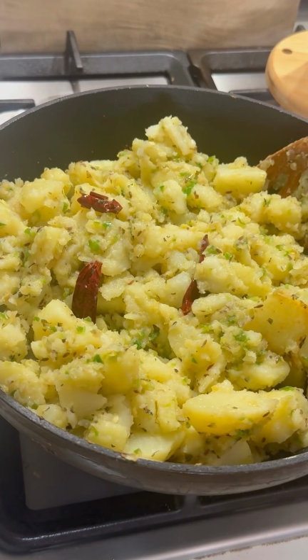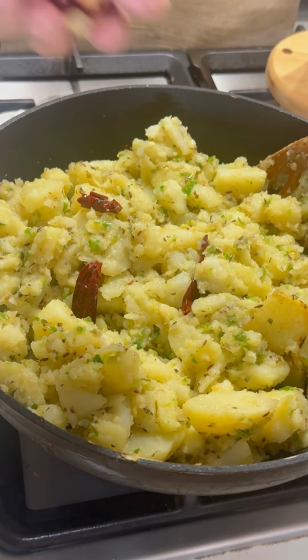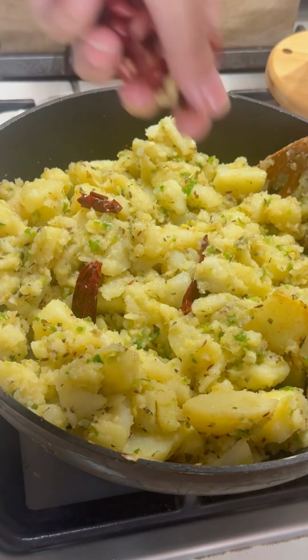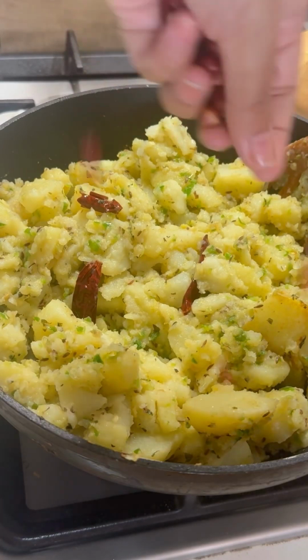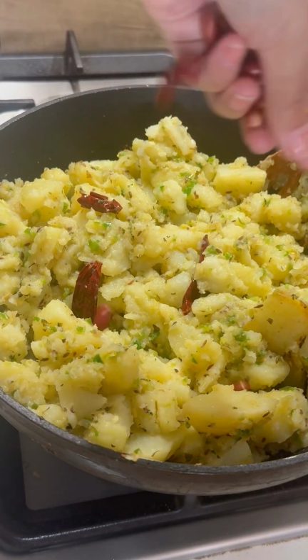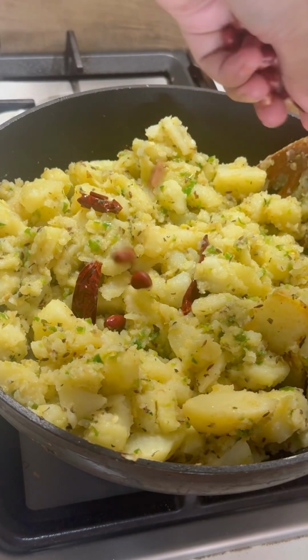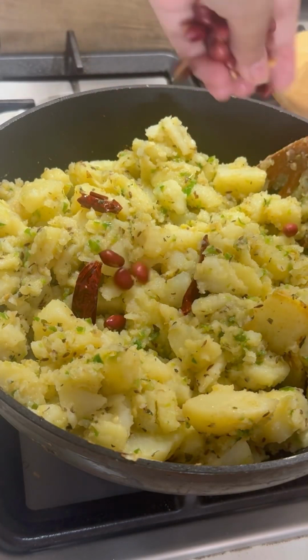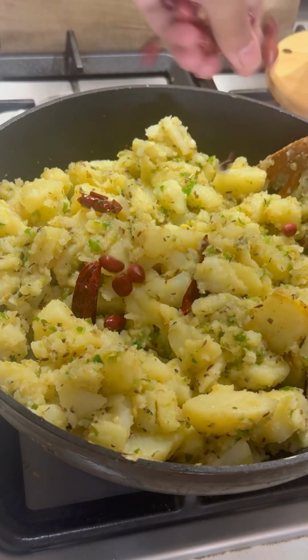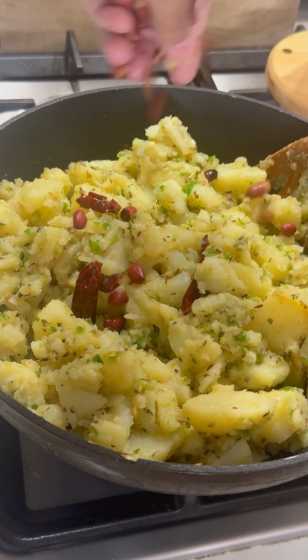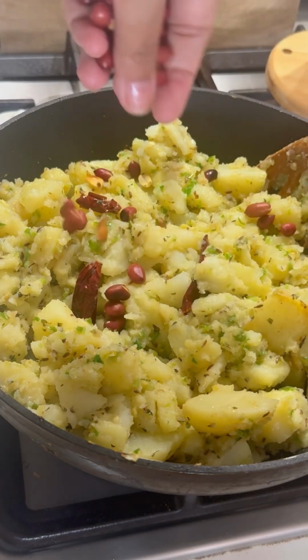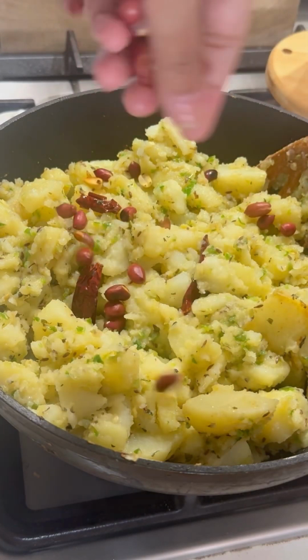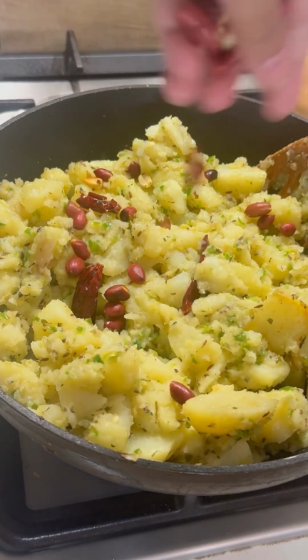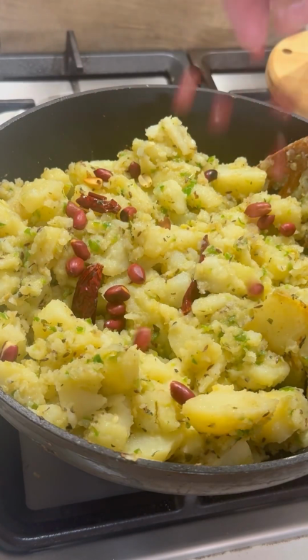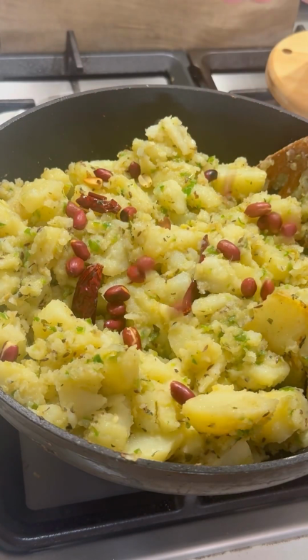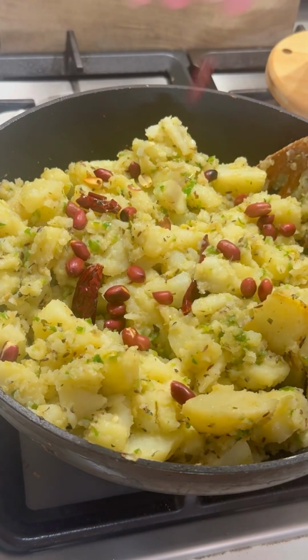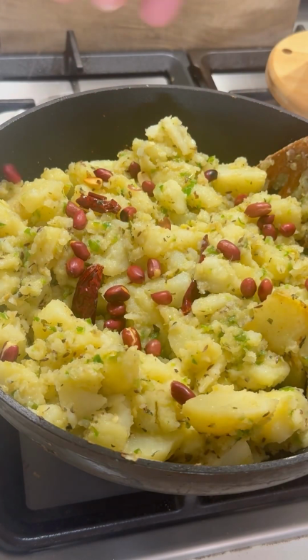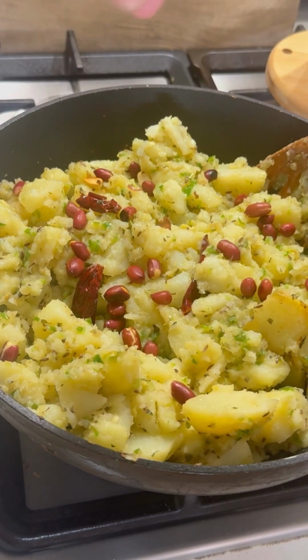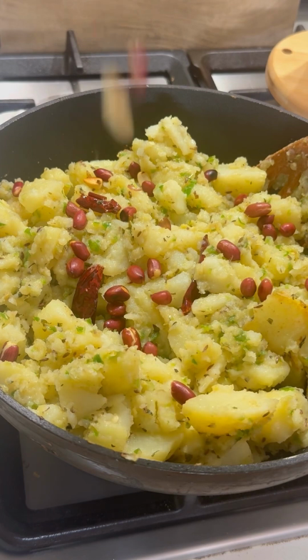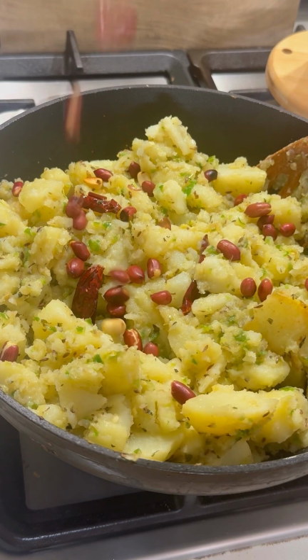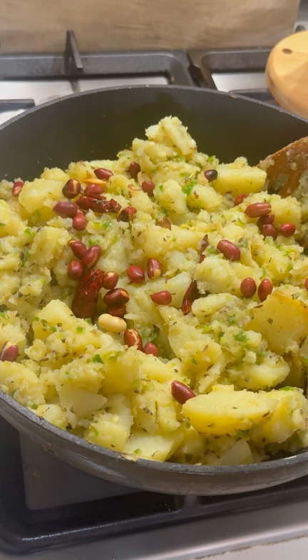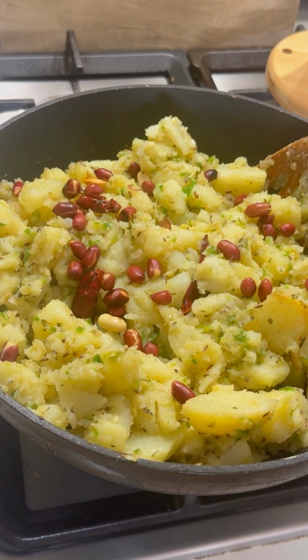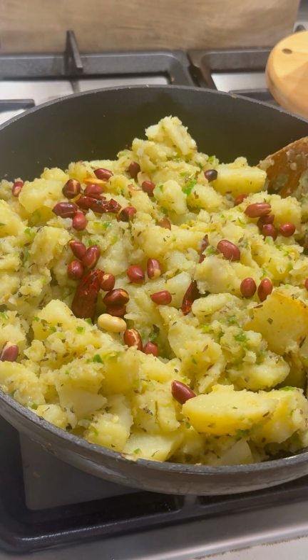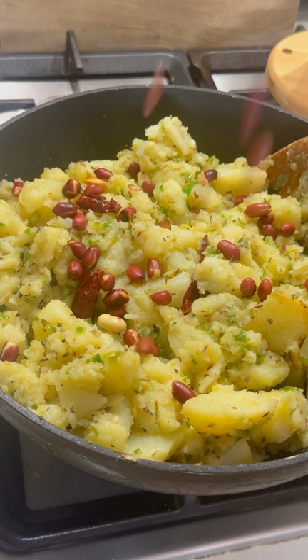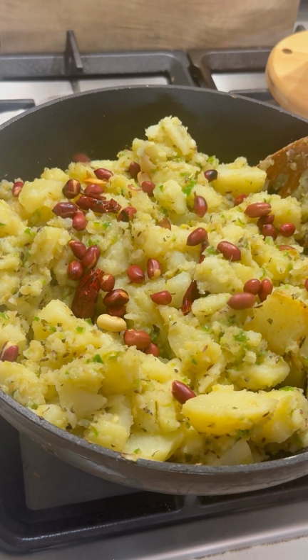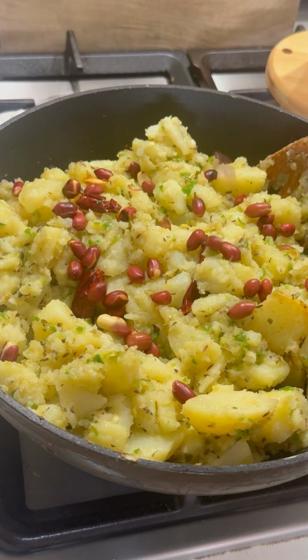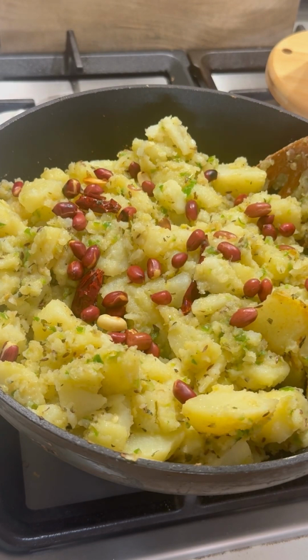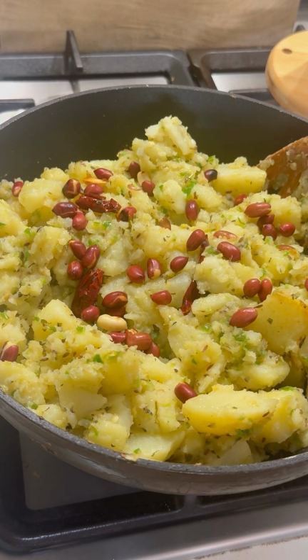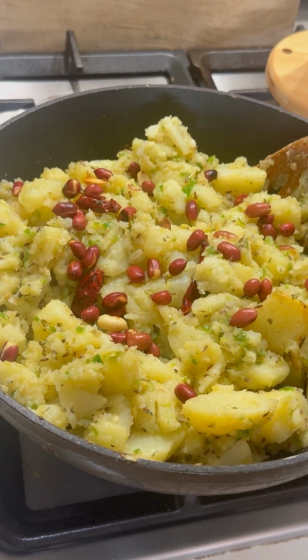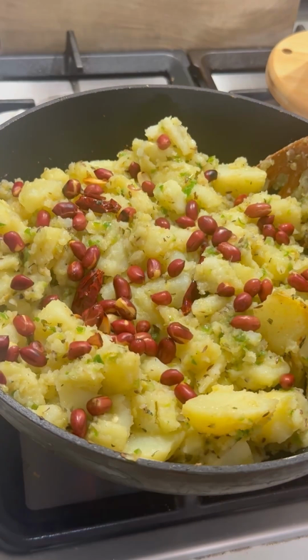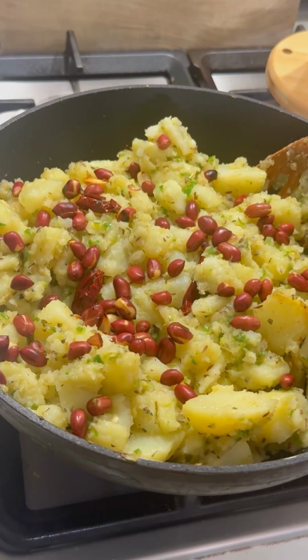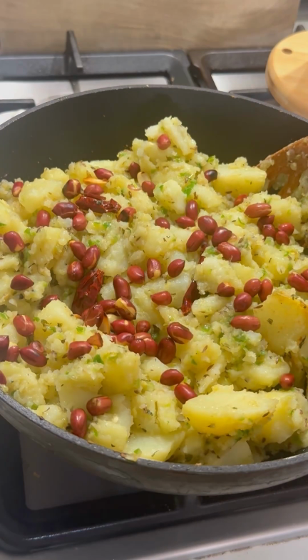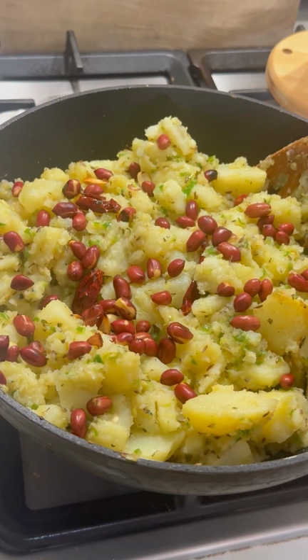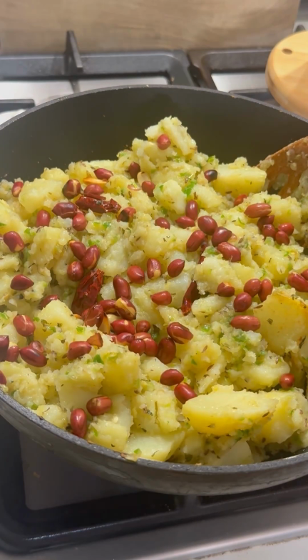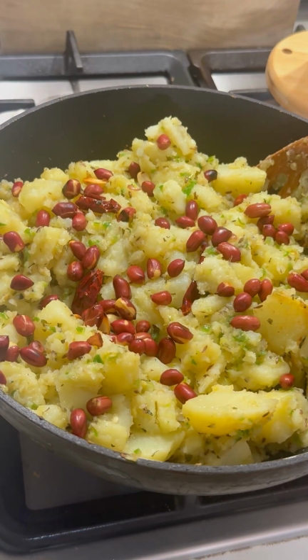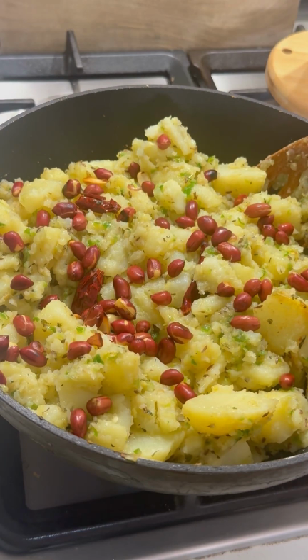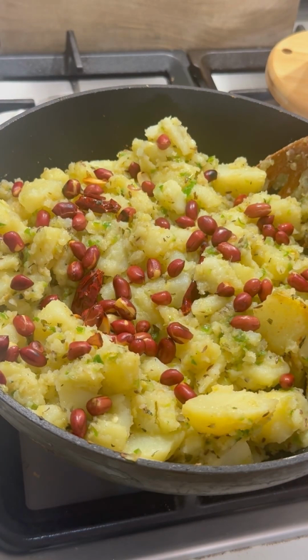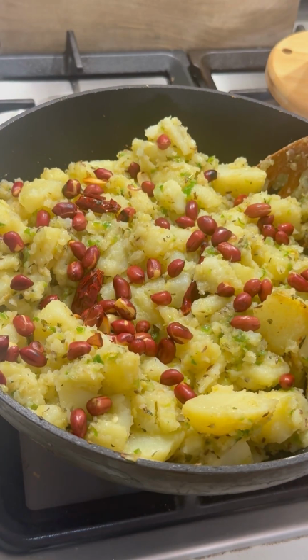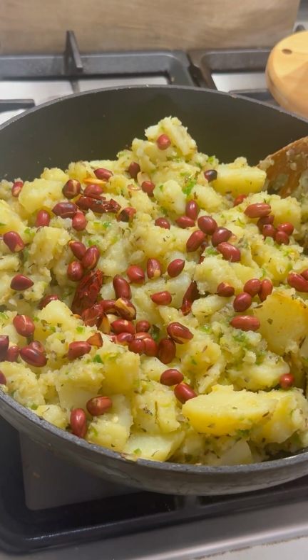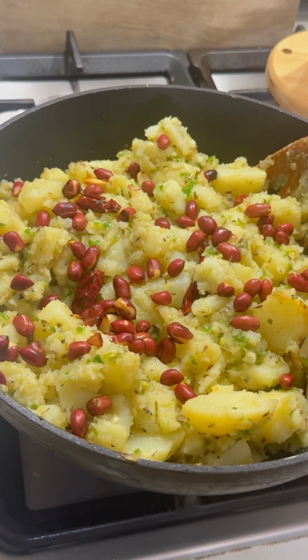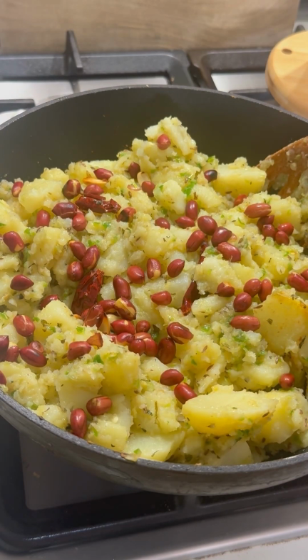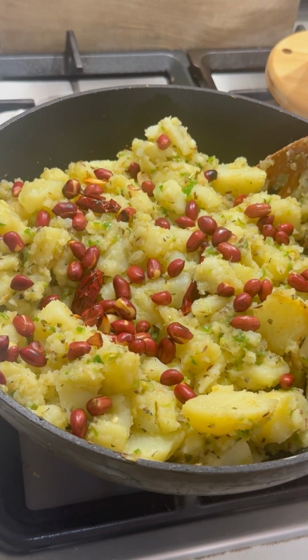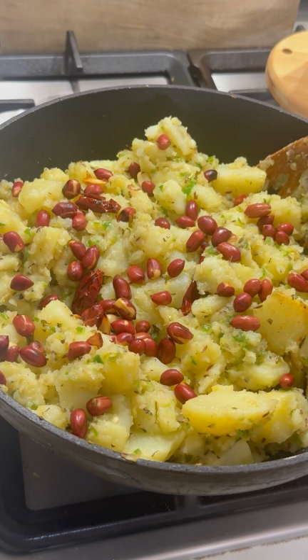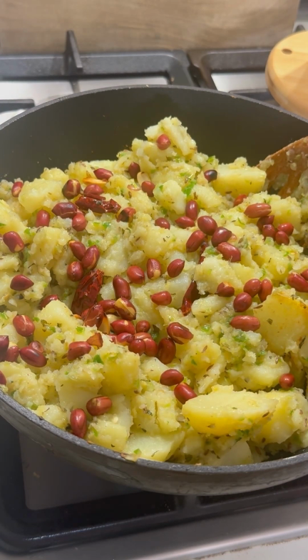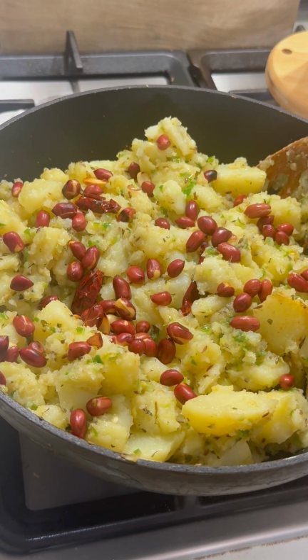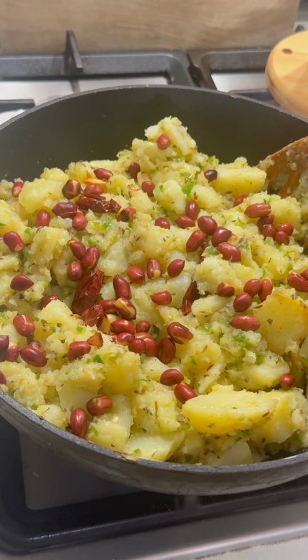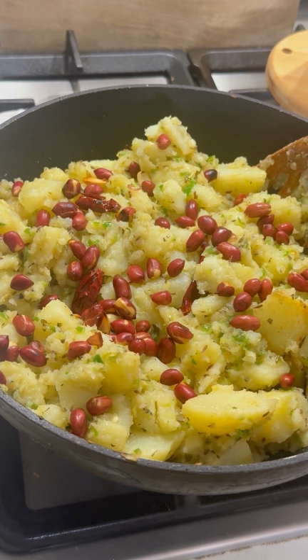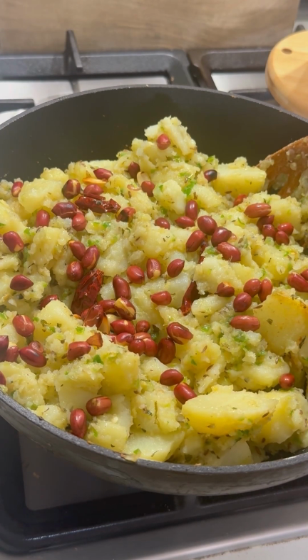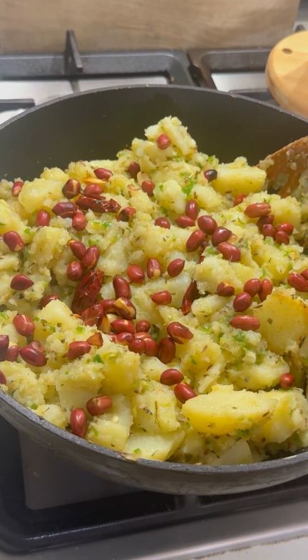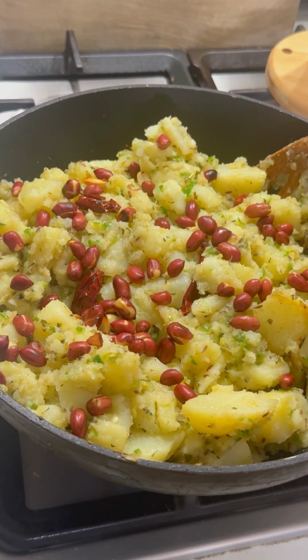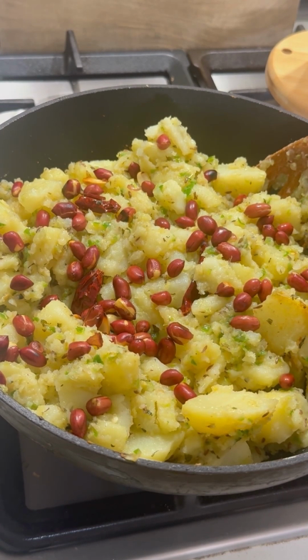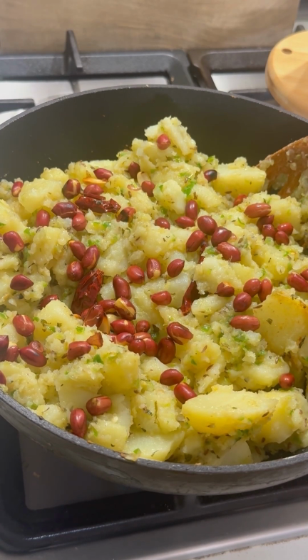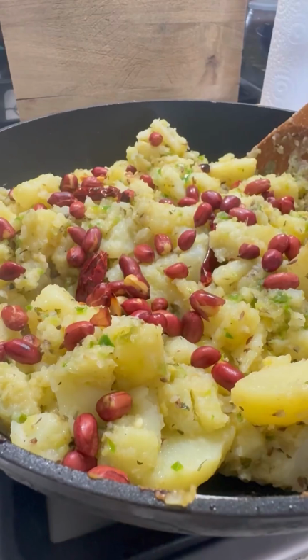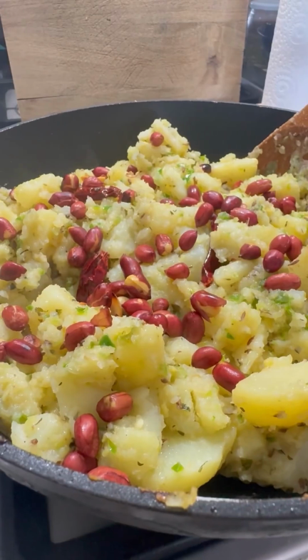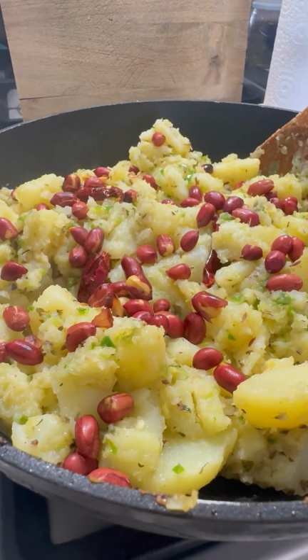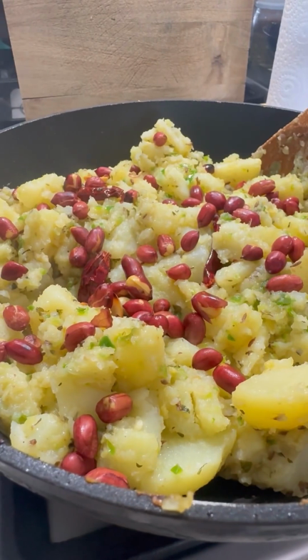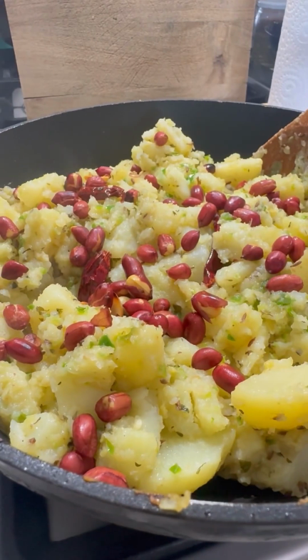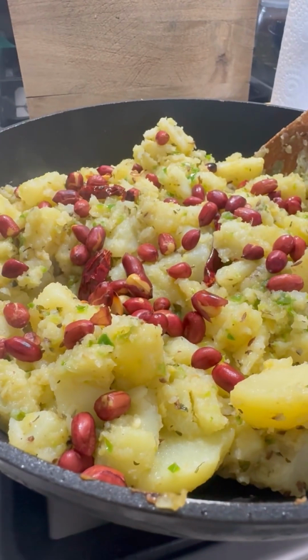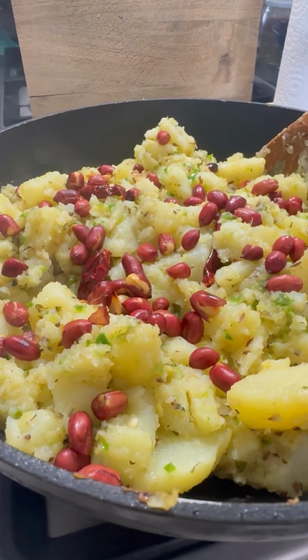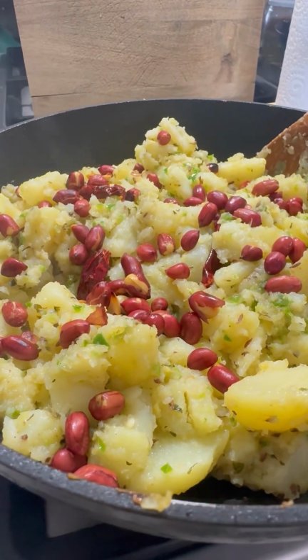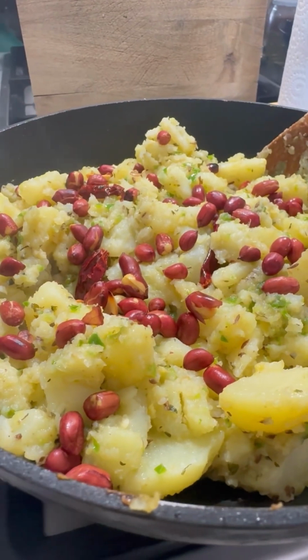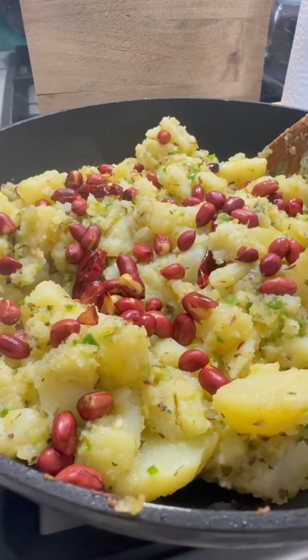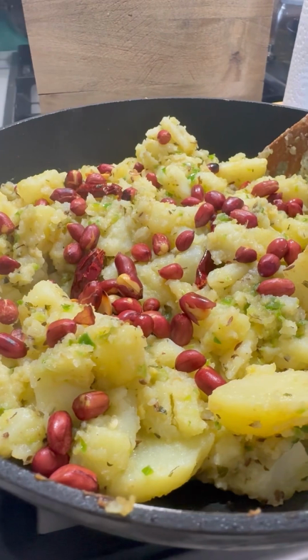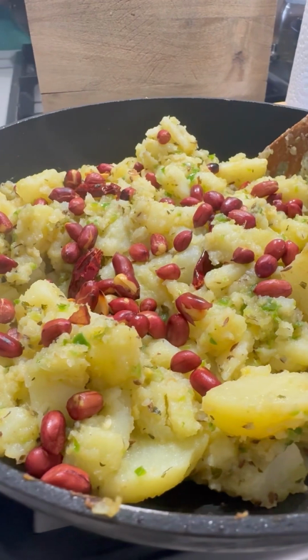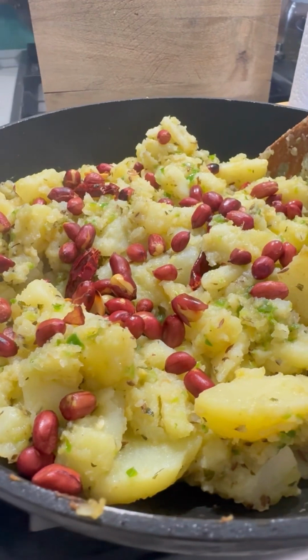Once it is ready, we will garnish with roasted peanuts — add as many roasted peanuts as you wish.